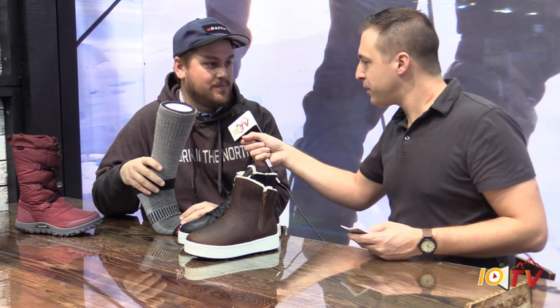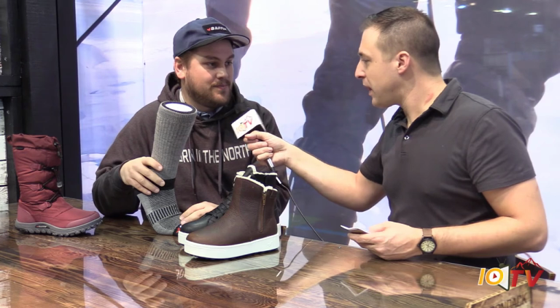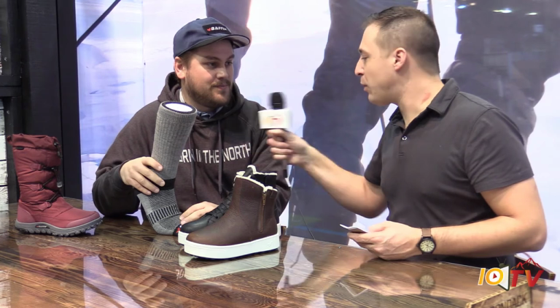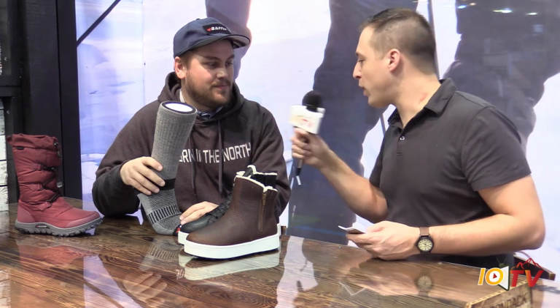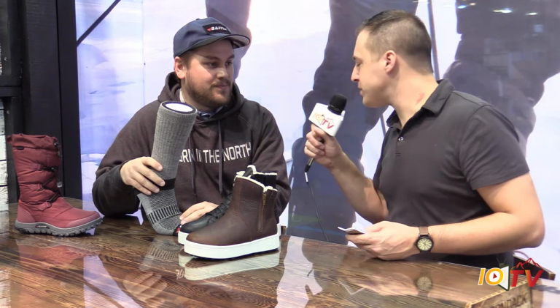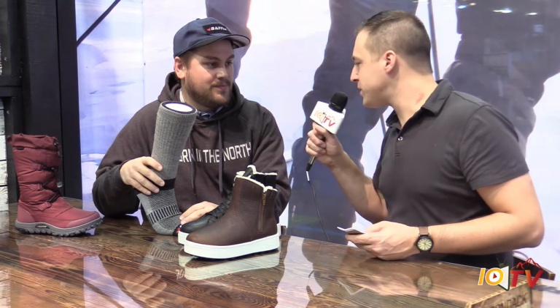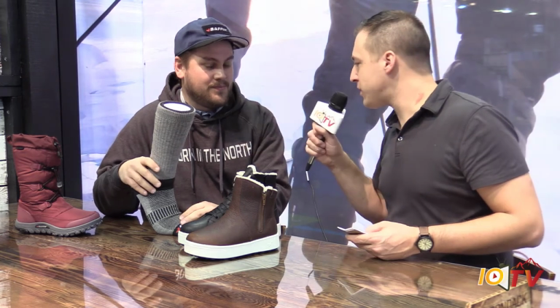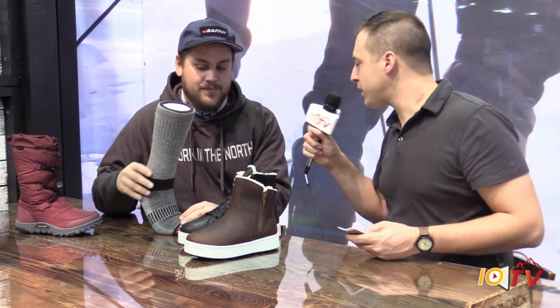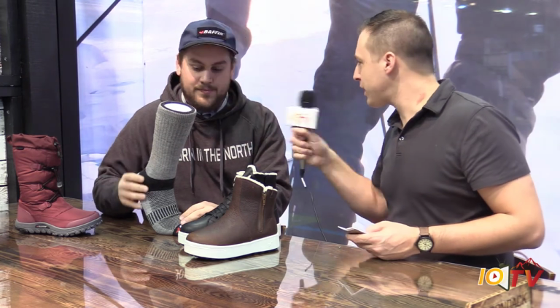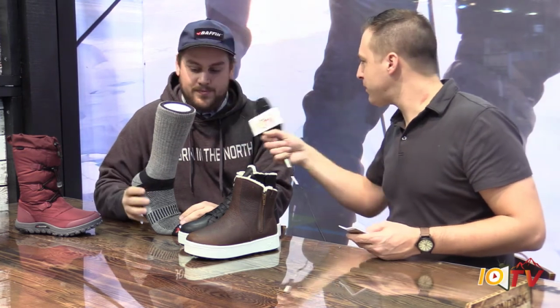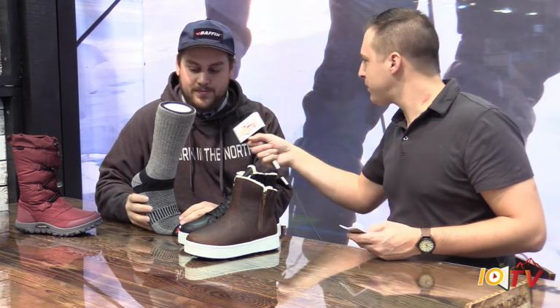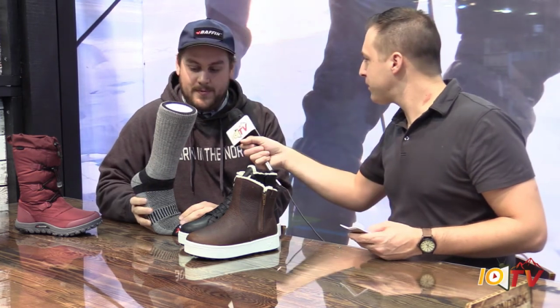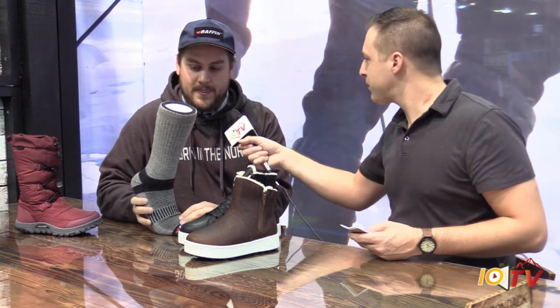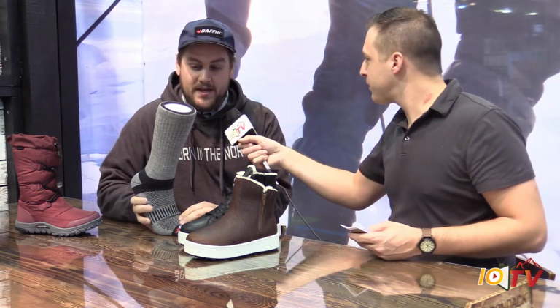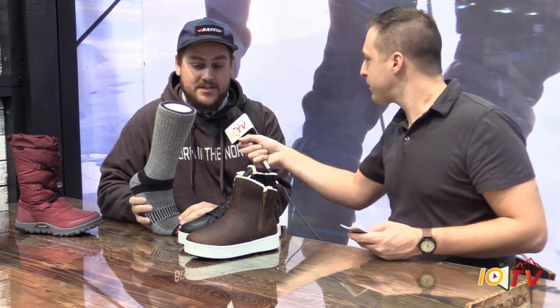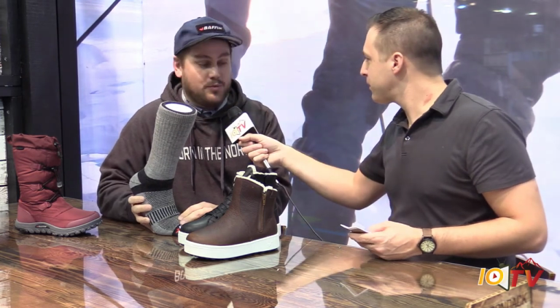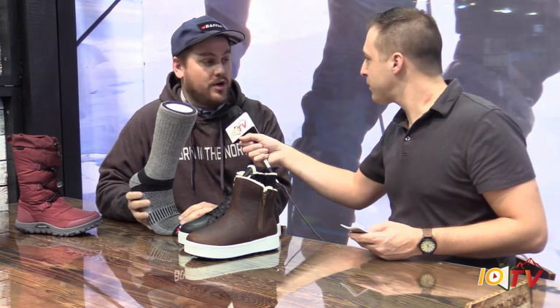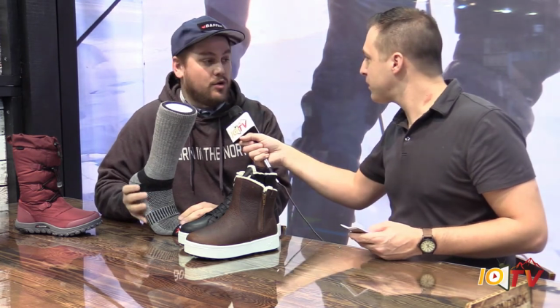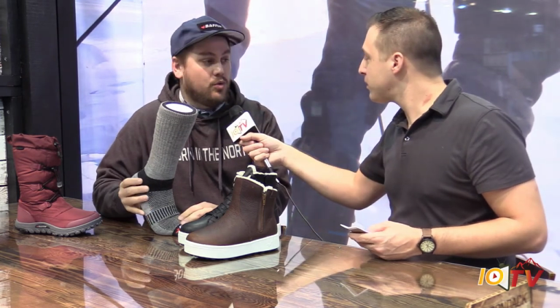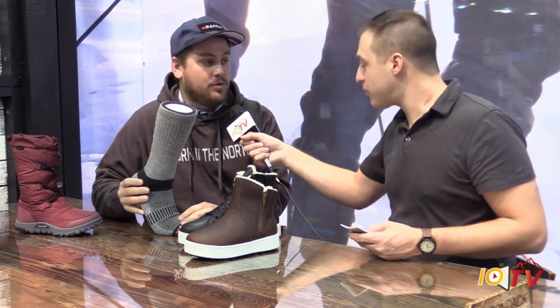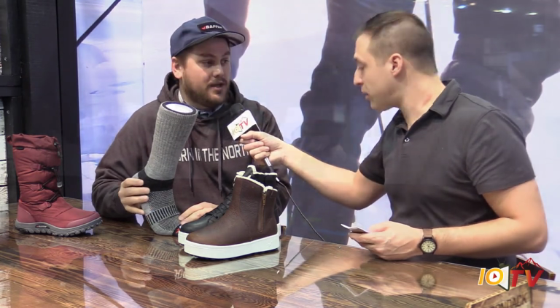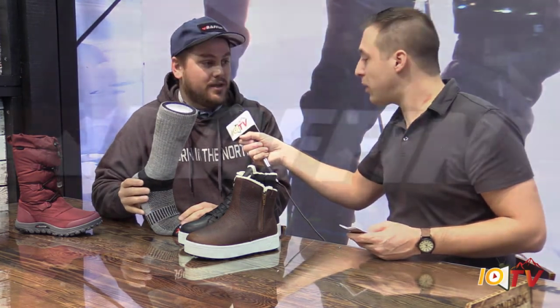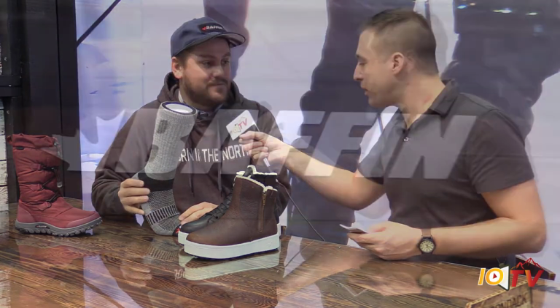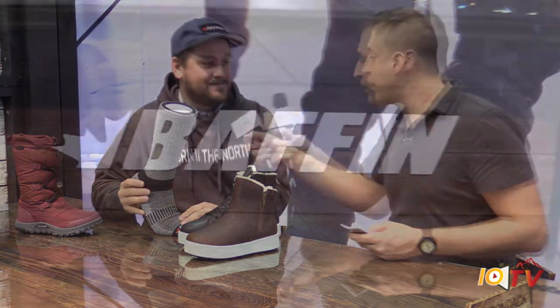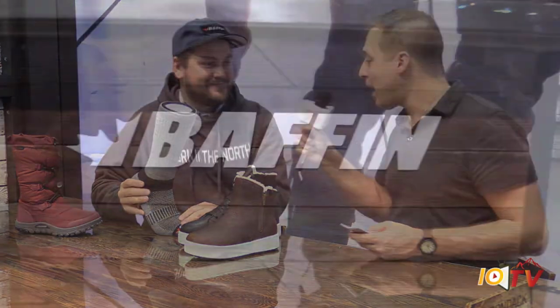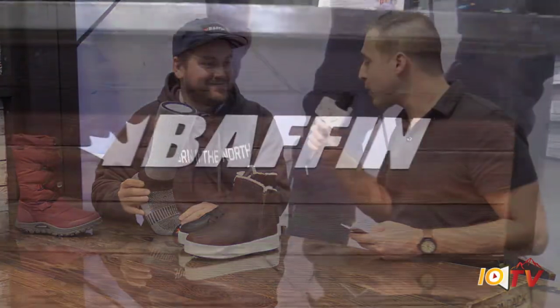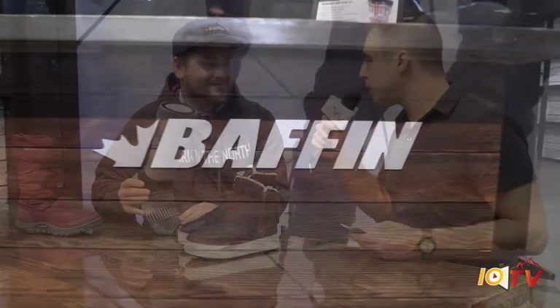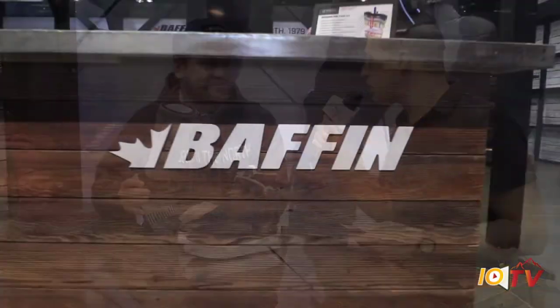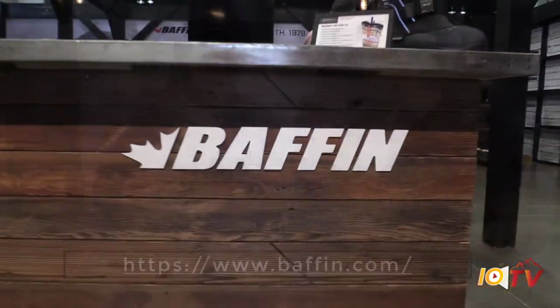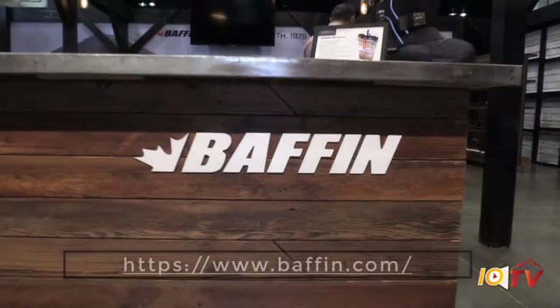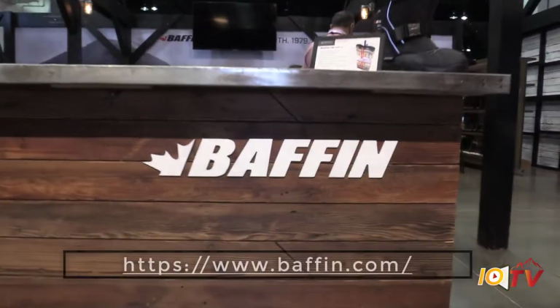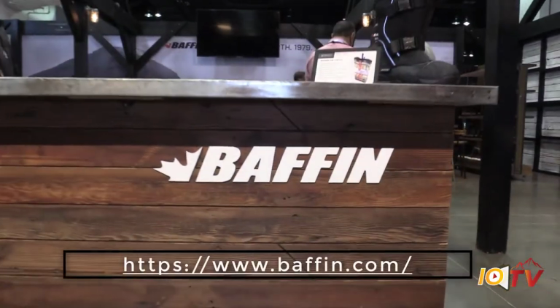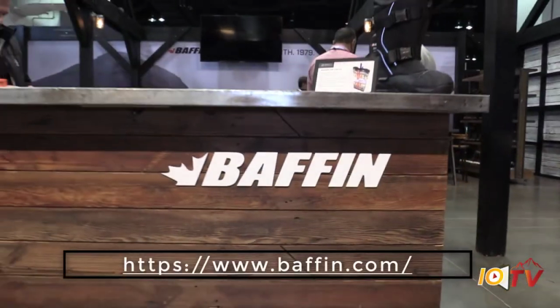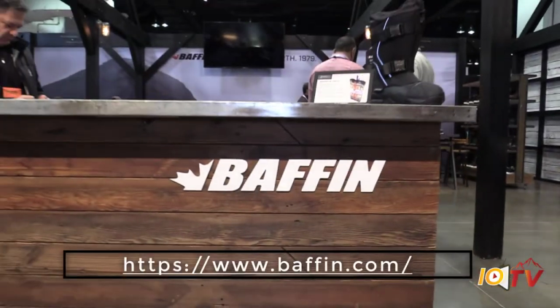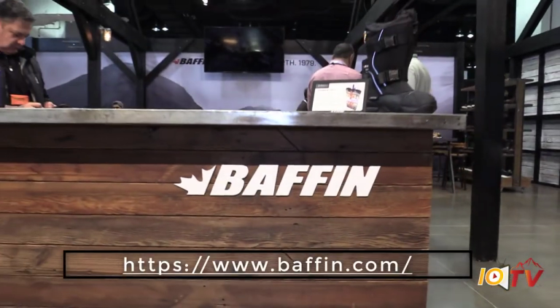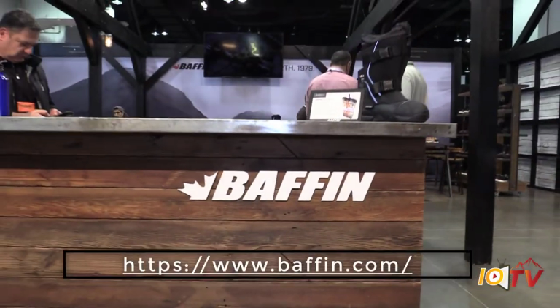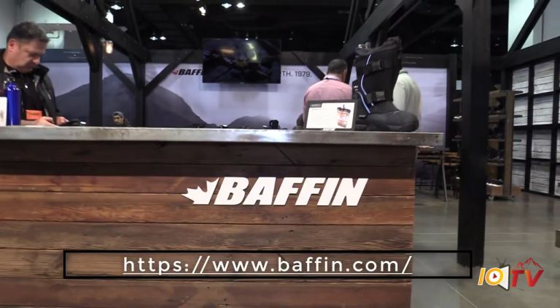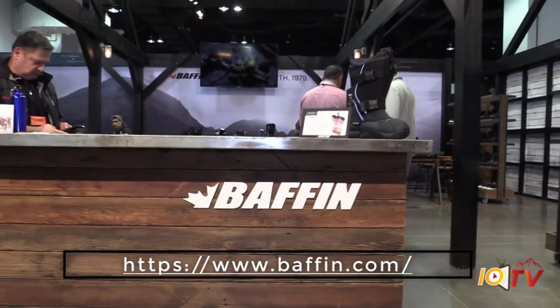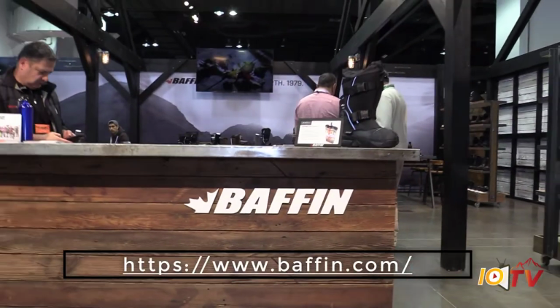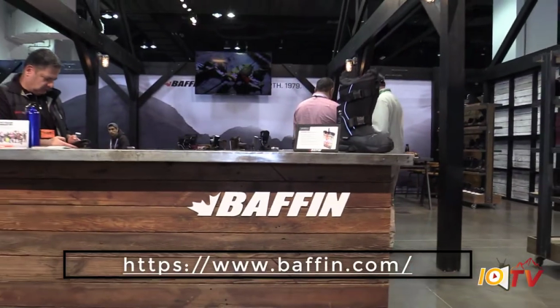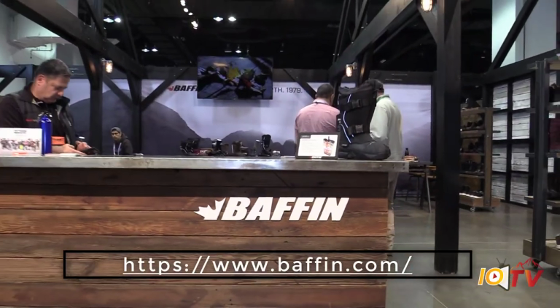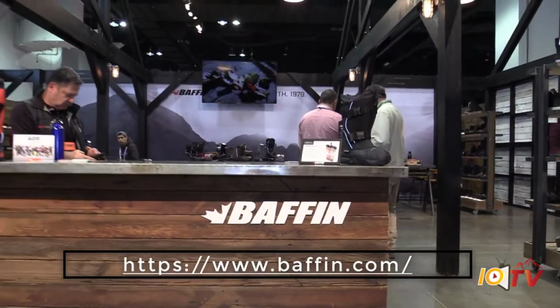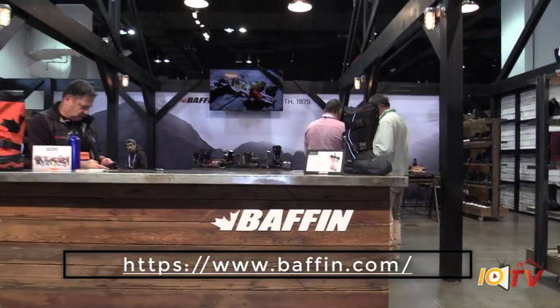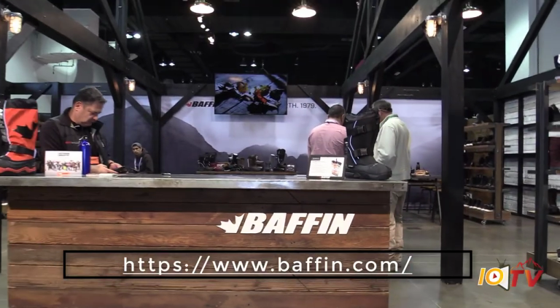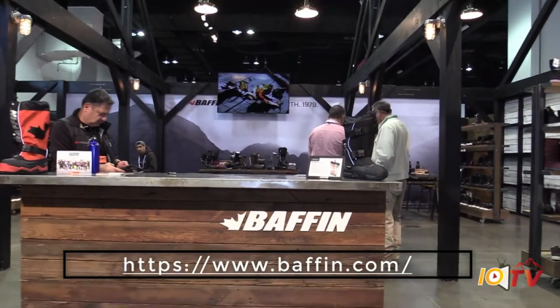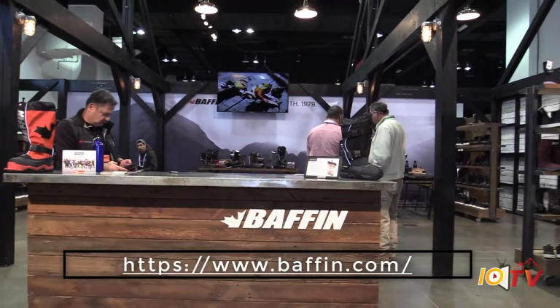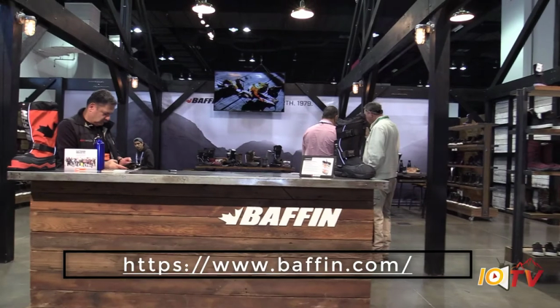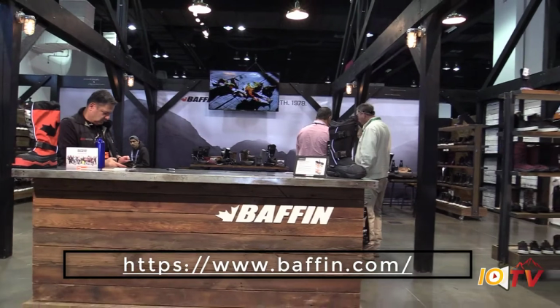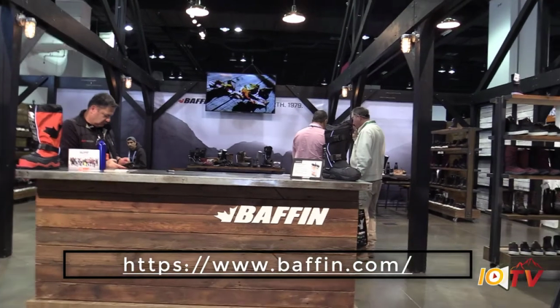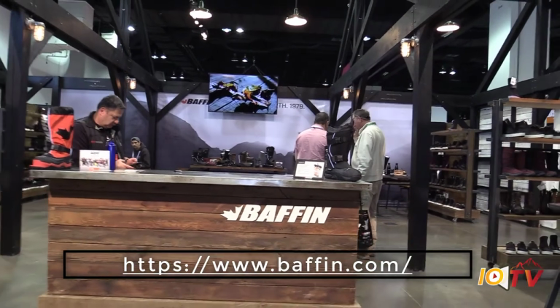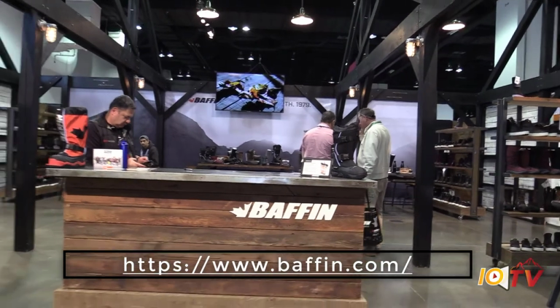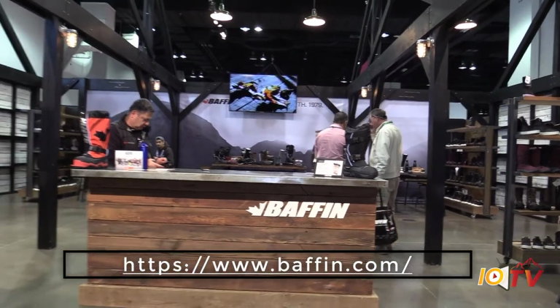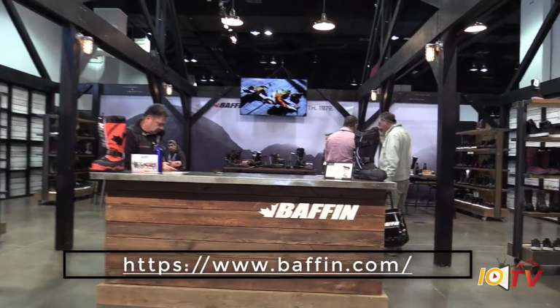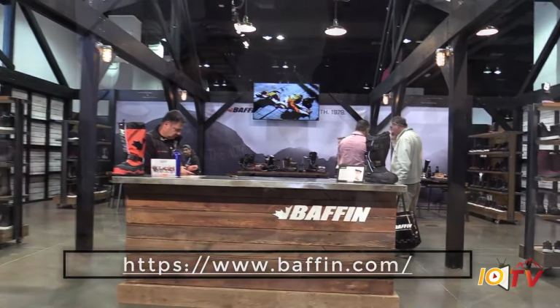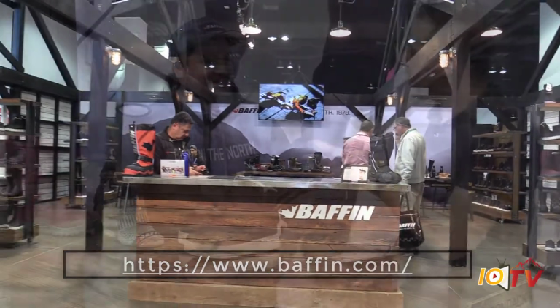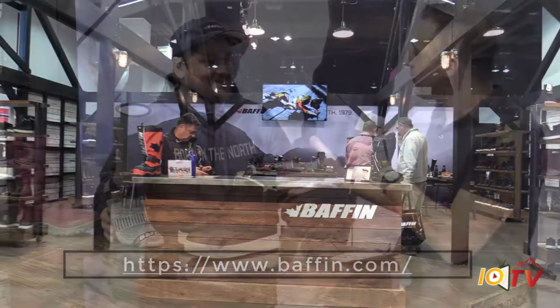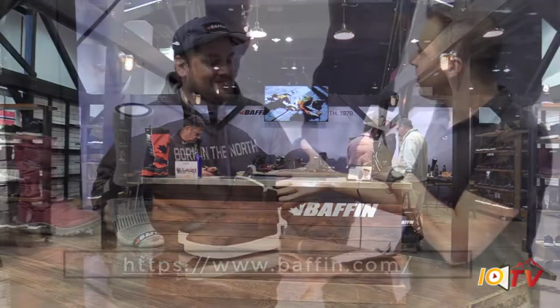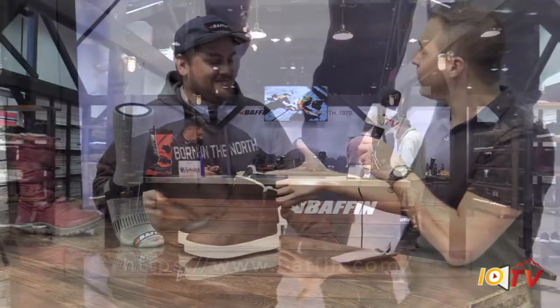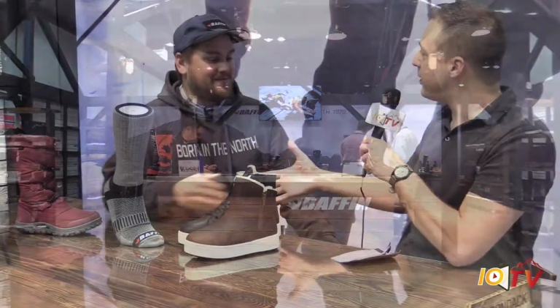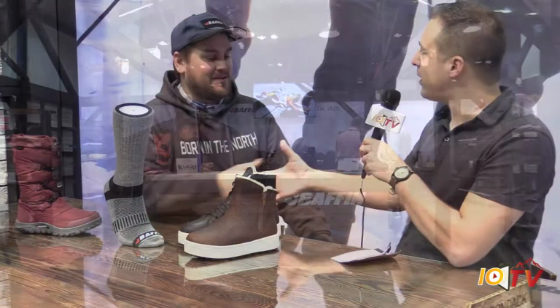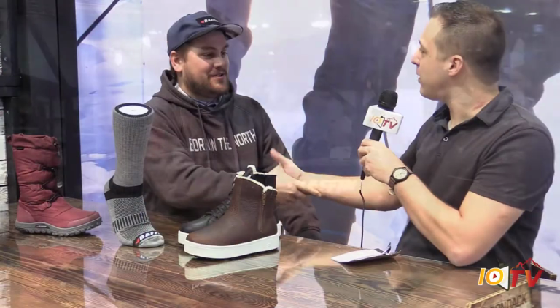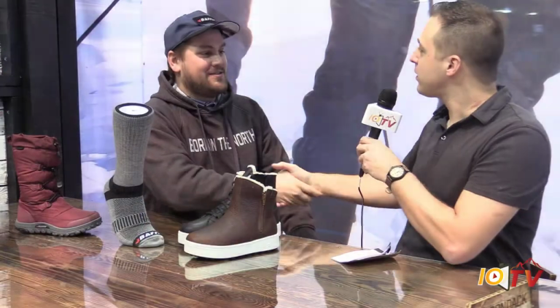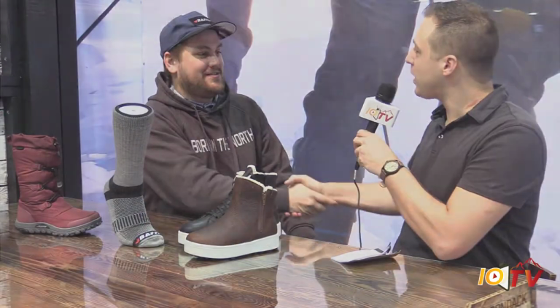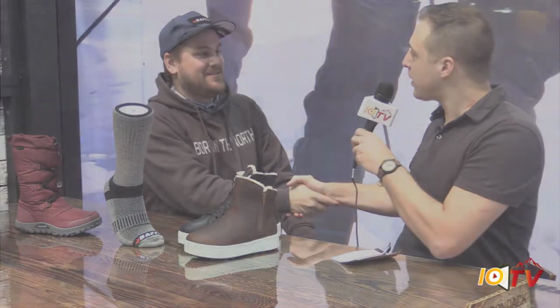And what is the material again? That's a merino wool blend. How can we learn more information? Baffin.com. Thanks for chatting with us and good luck.